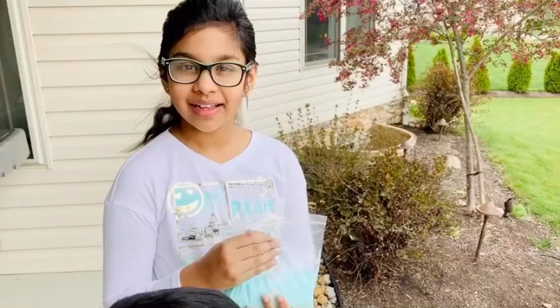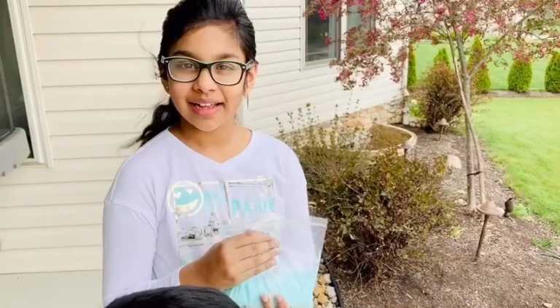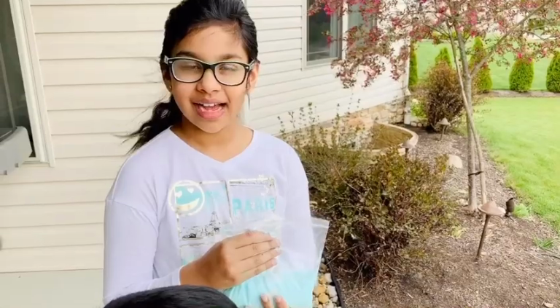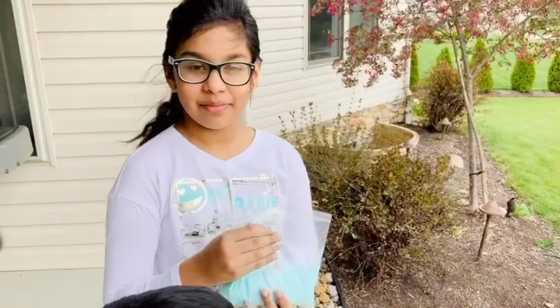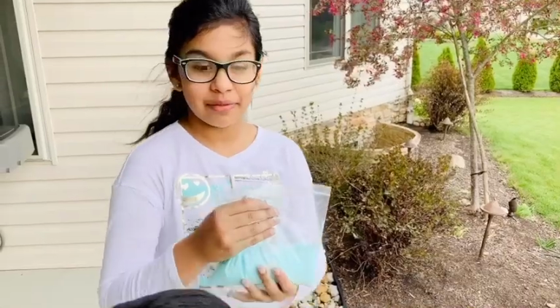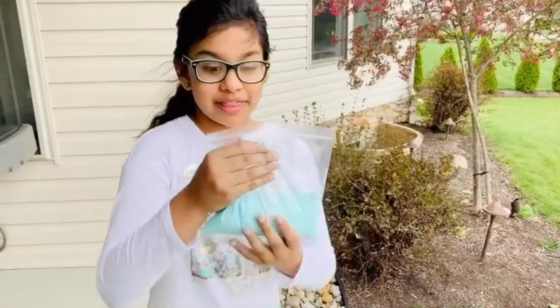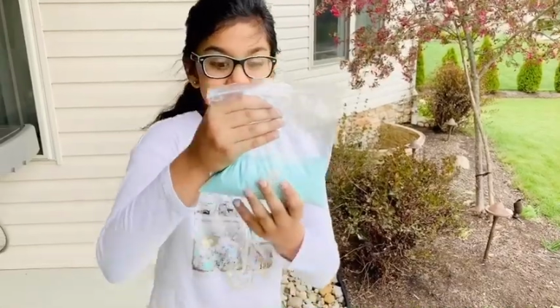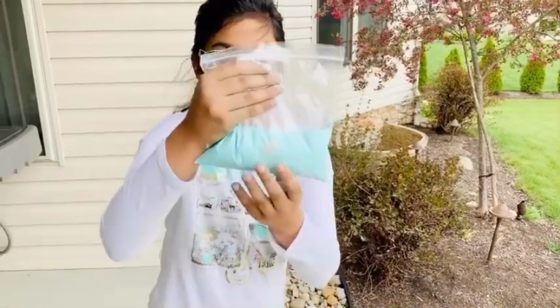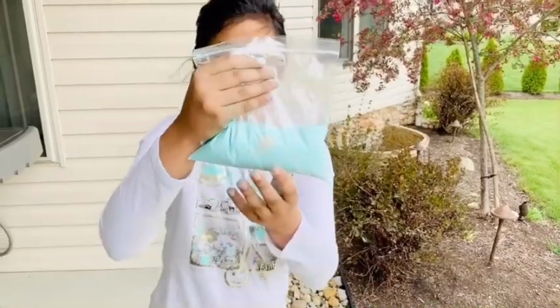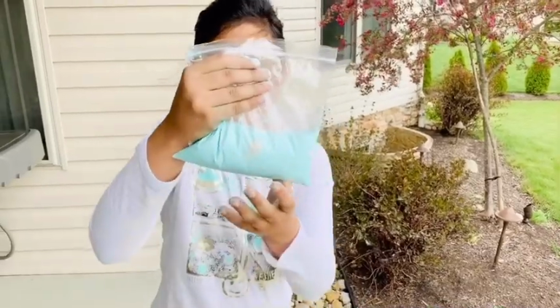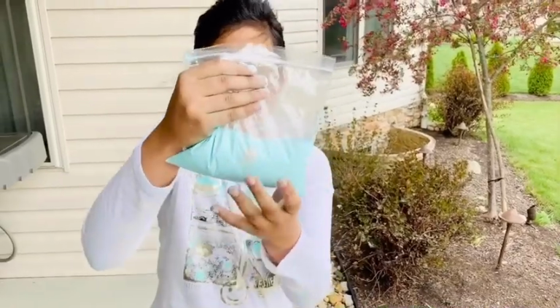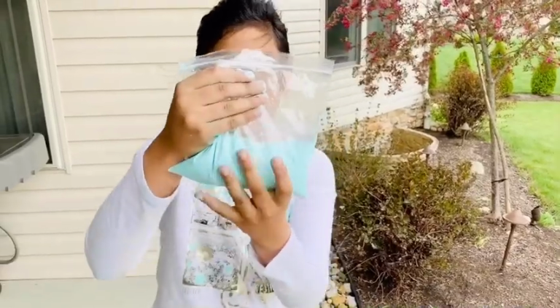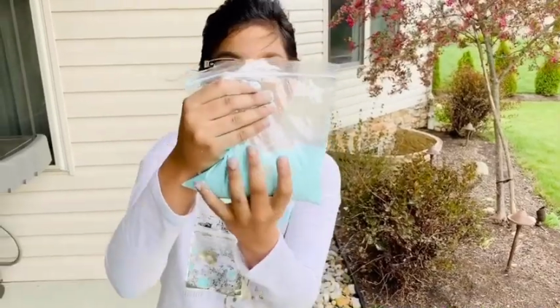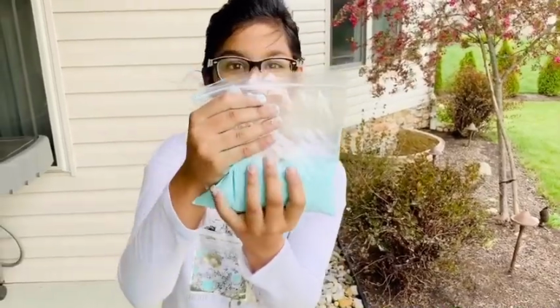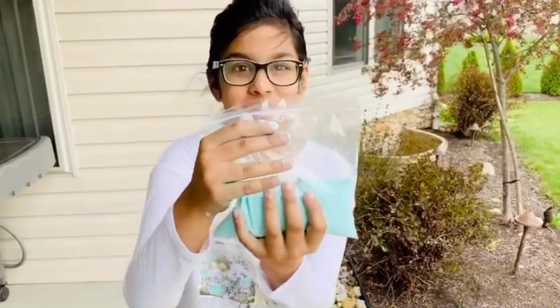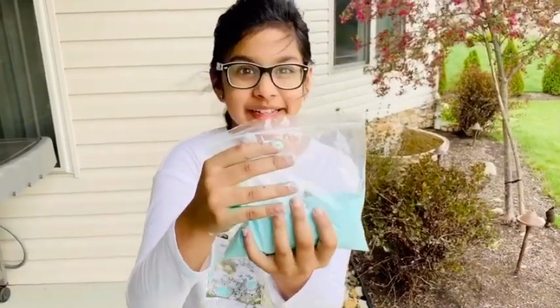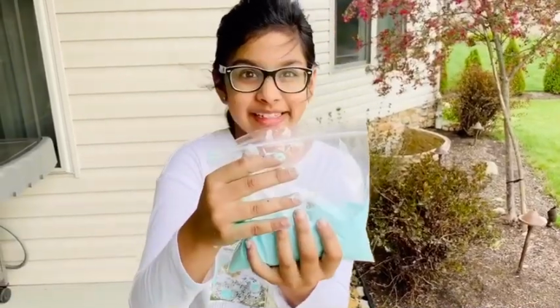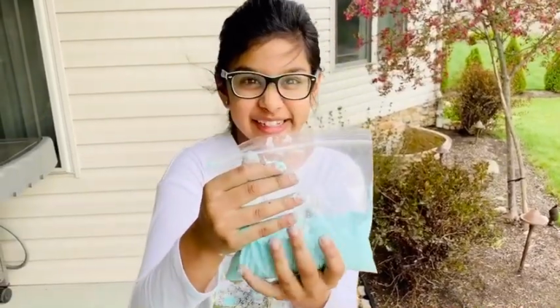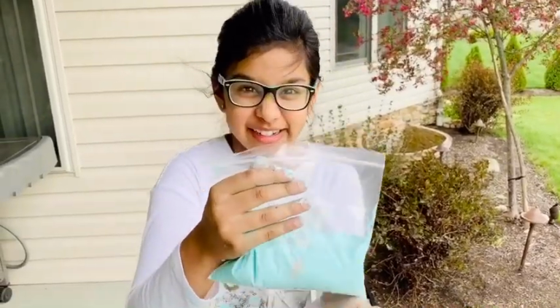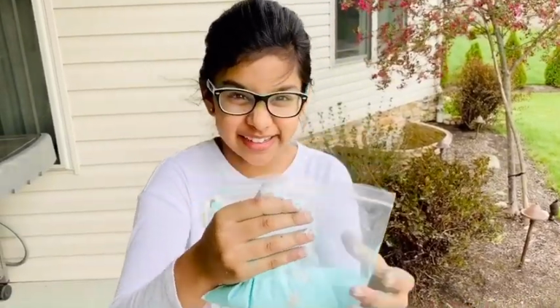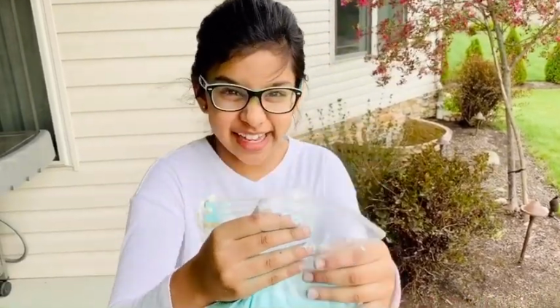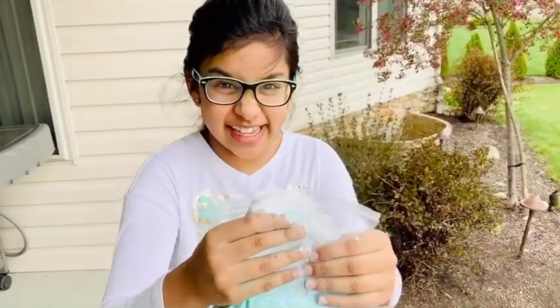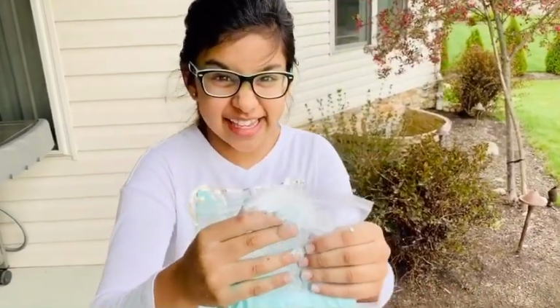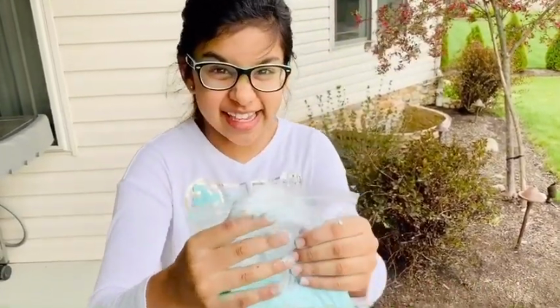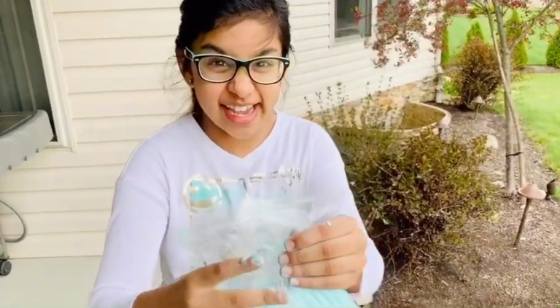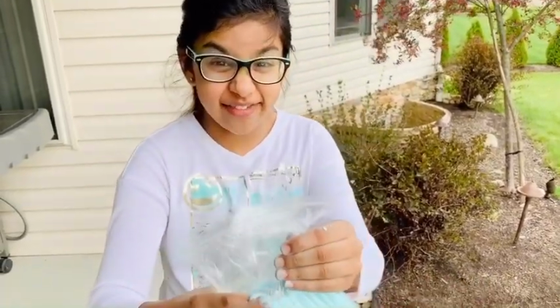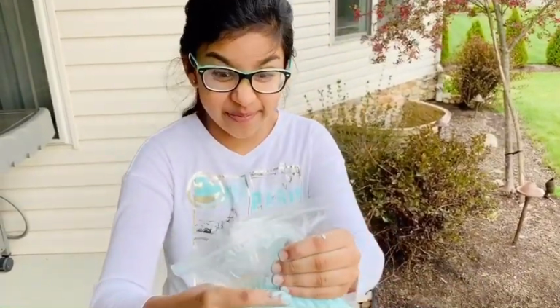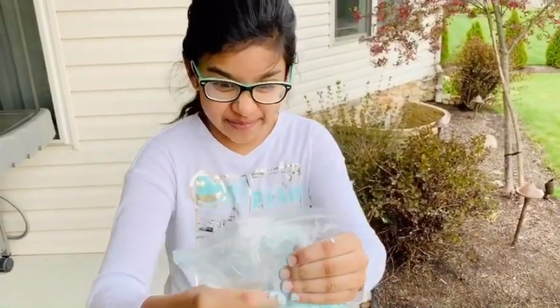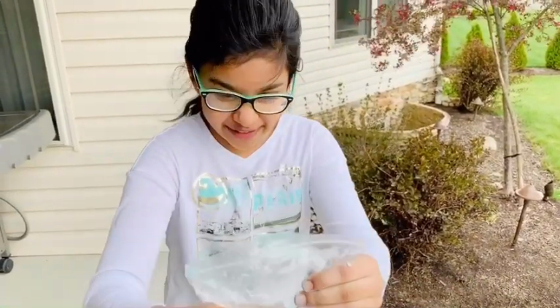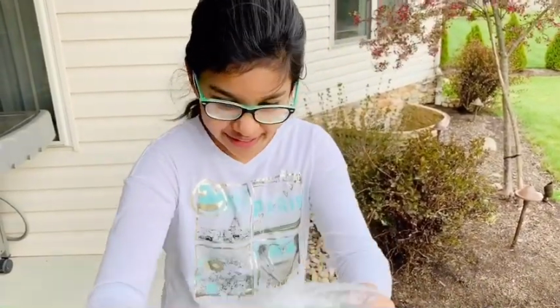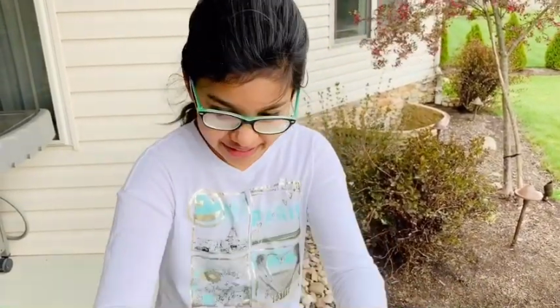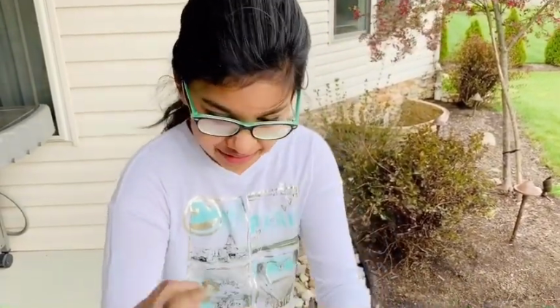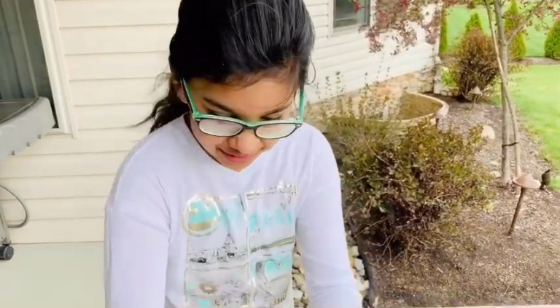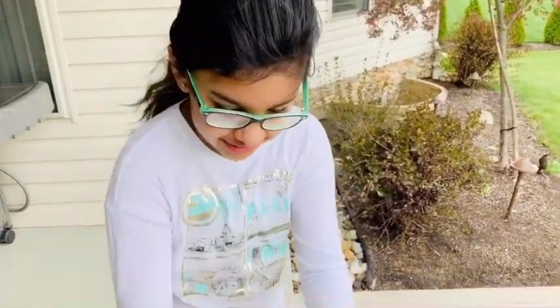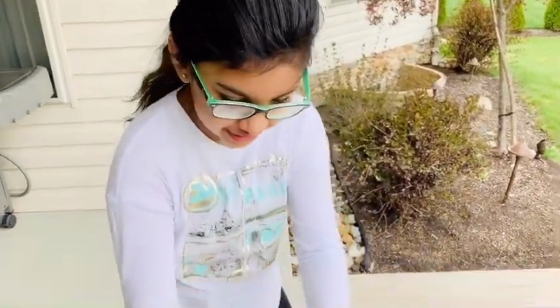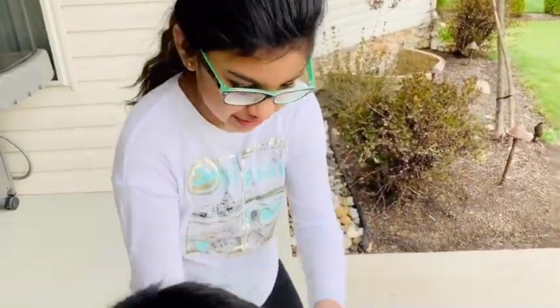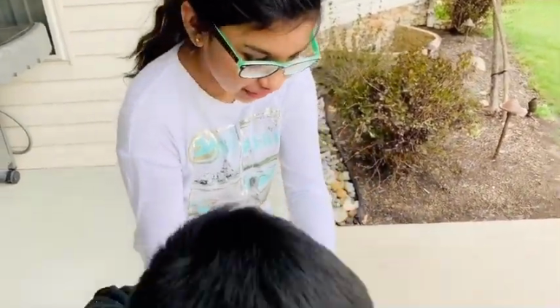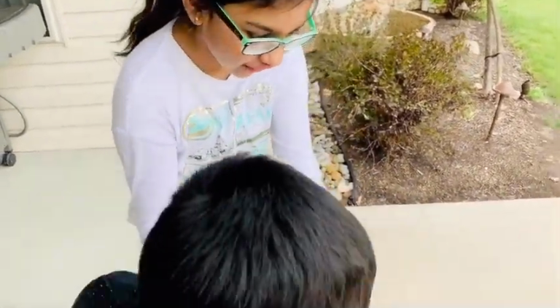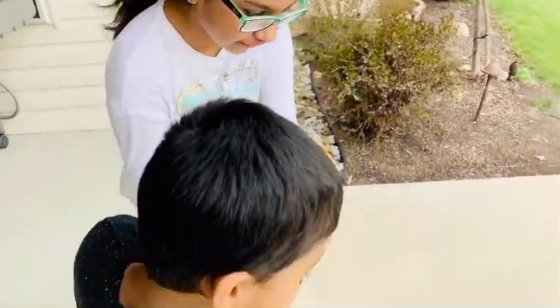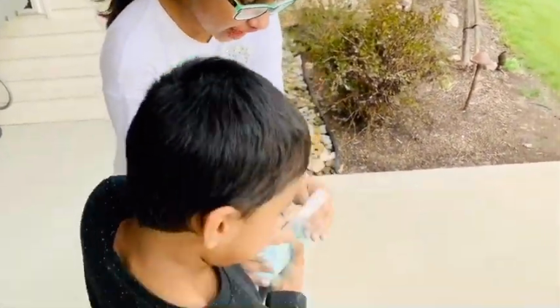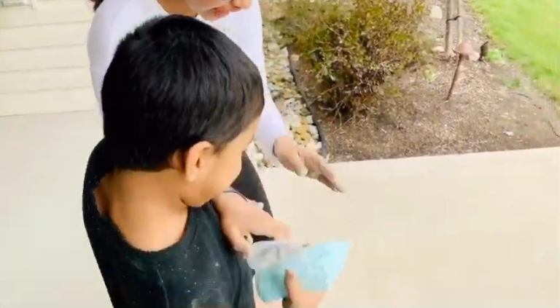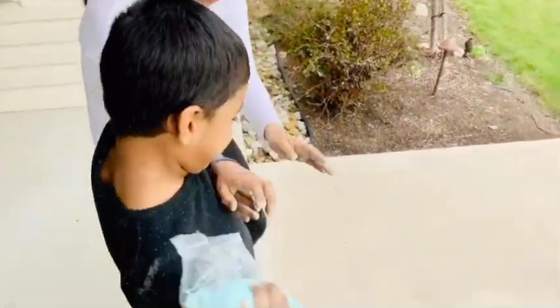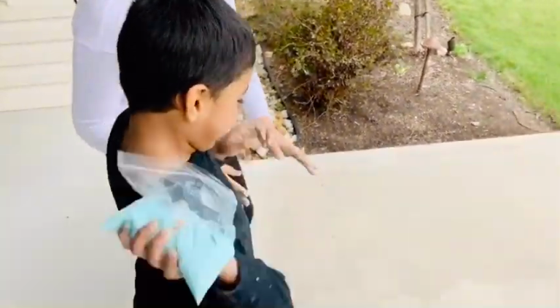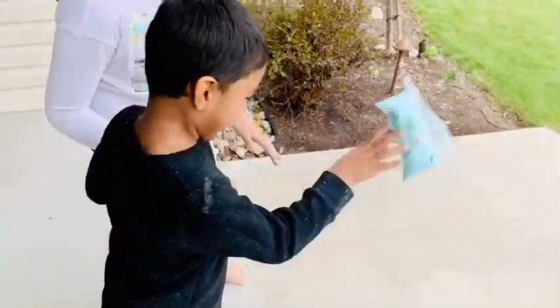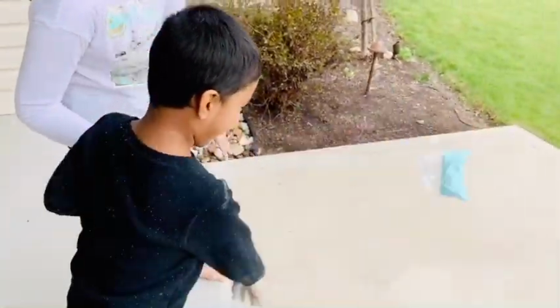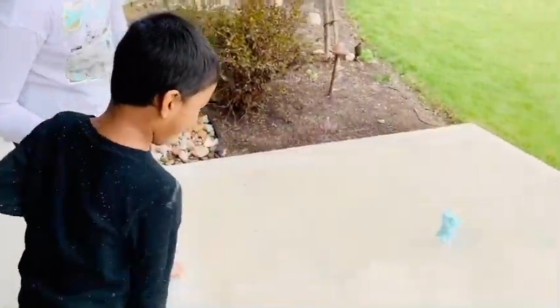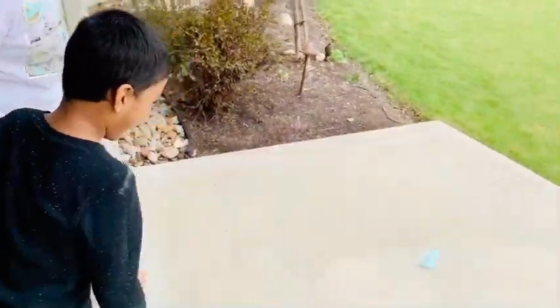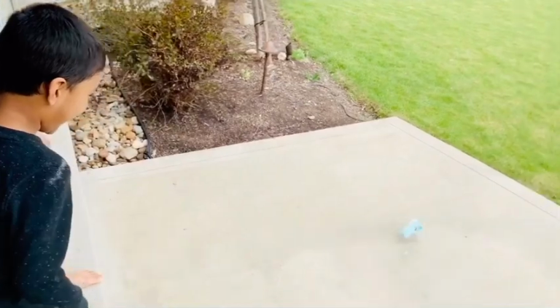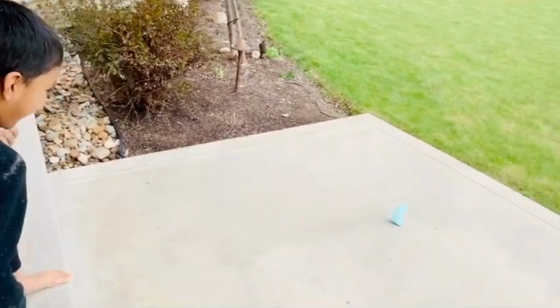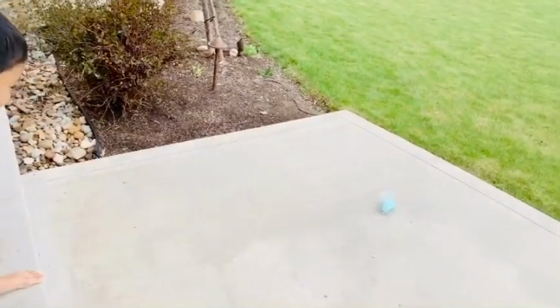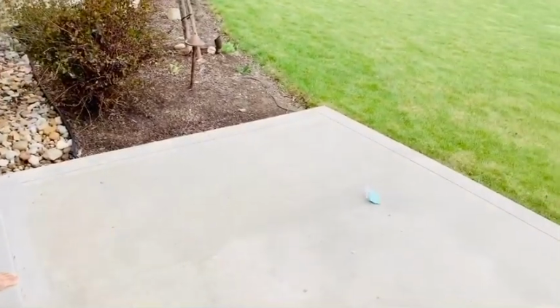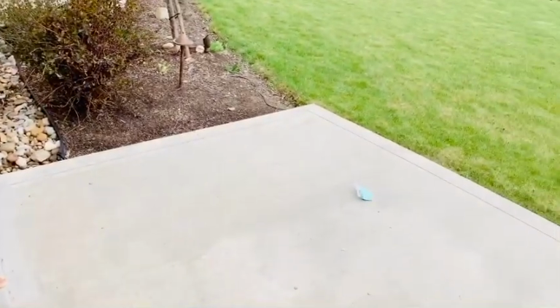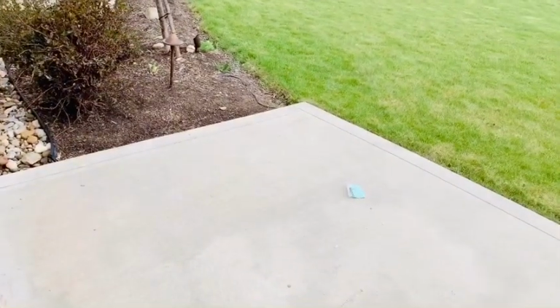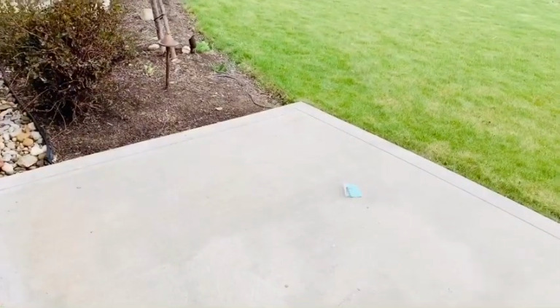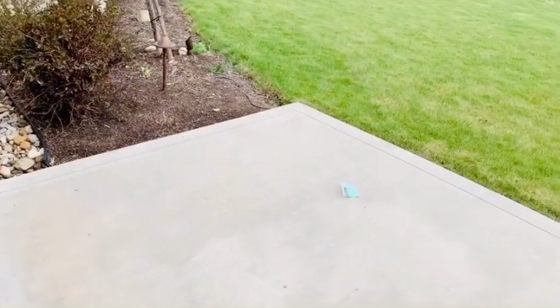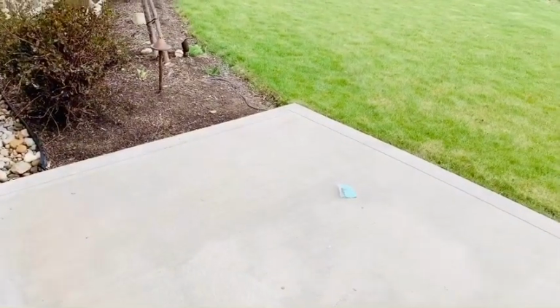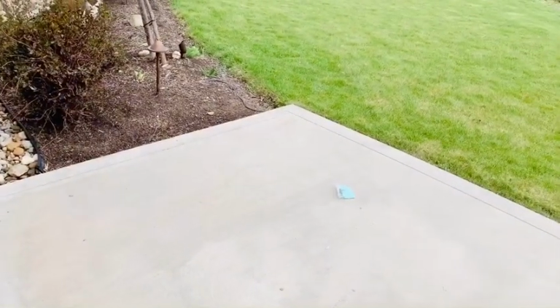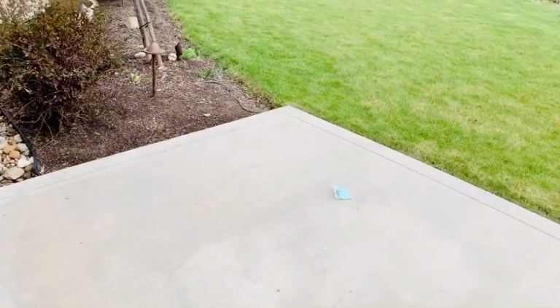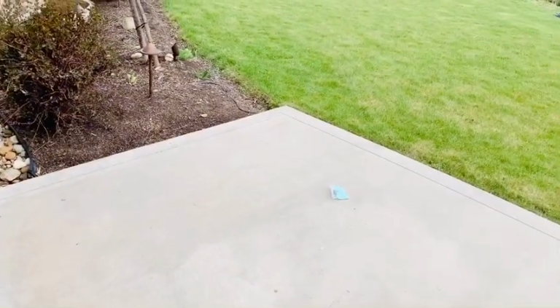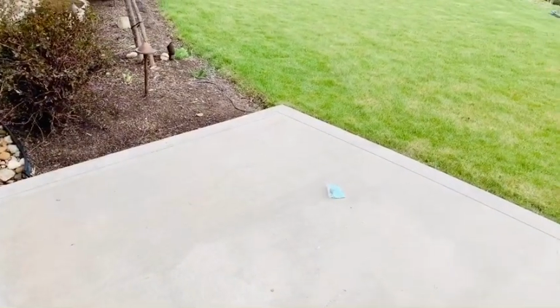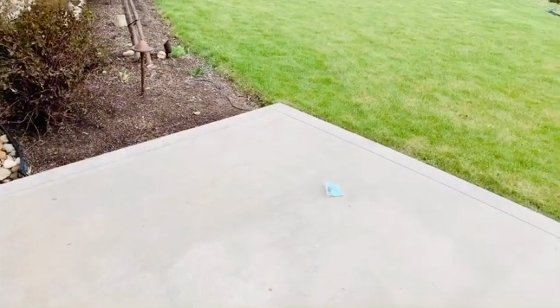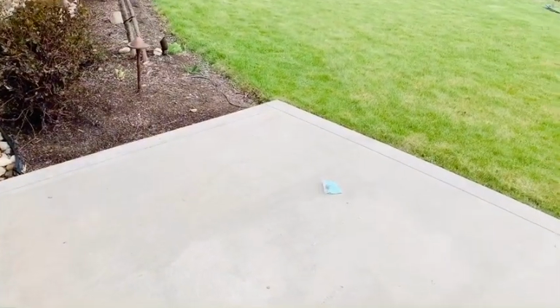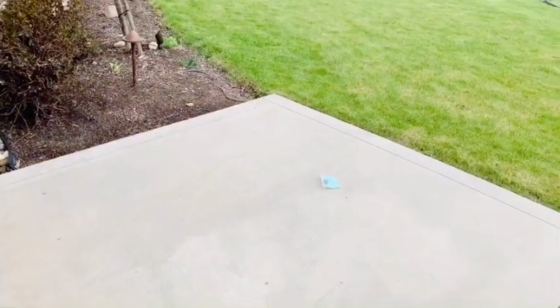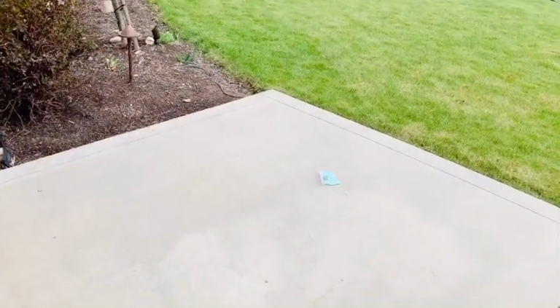I put the egg in oobleck. Now let's see if it breaks. Josh, can you throw it fast? Let's see if it breaks.